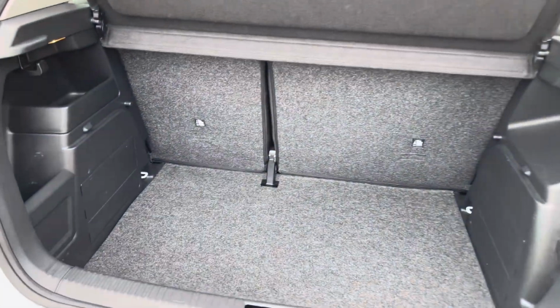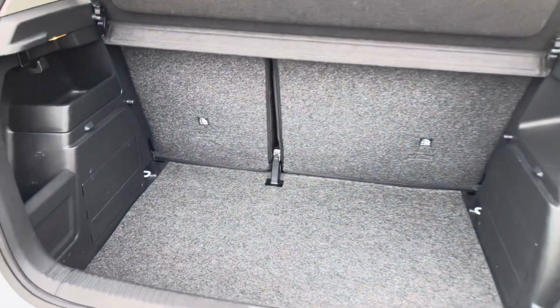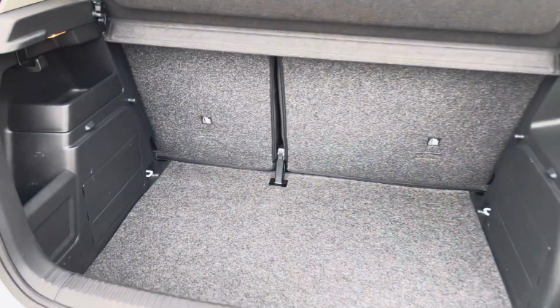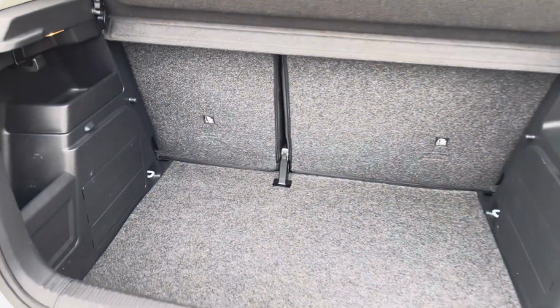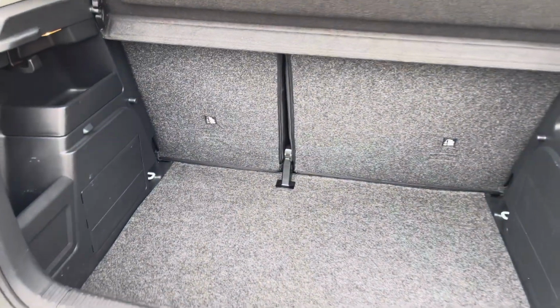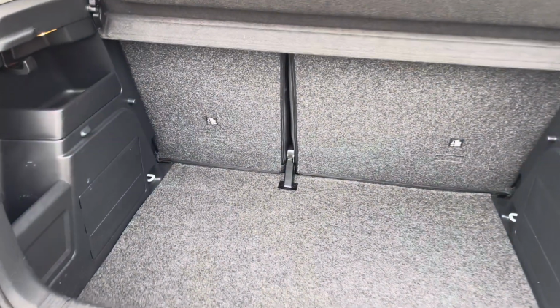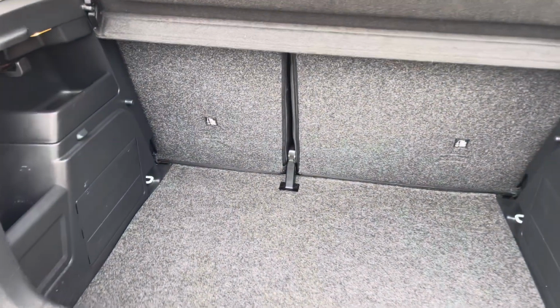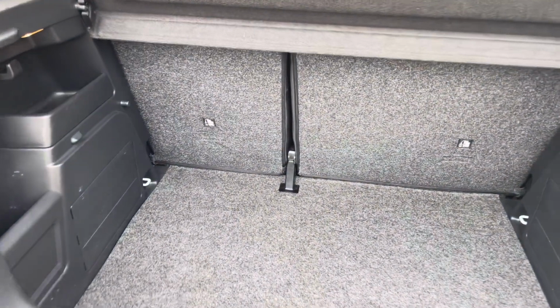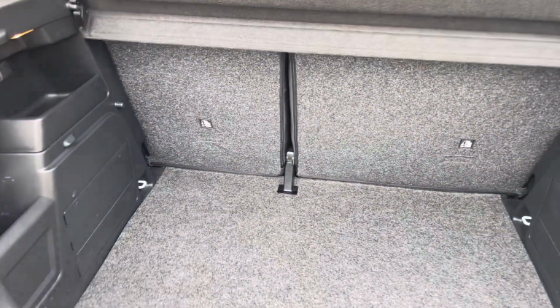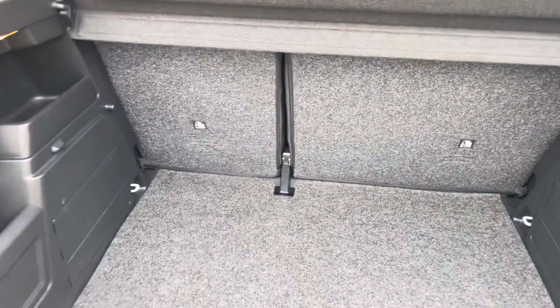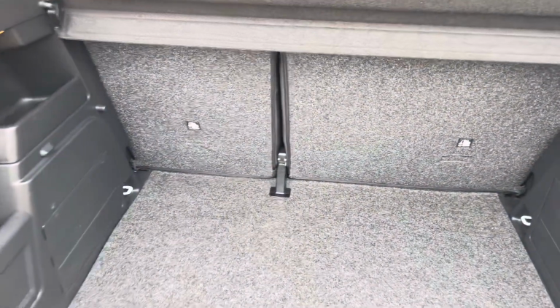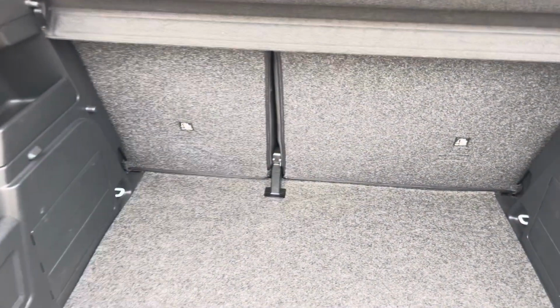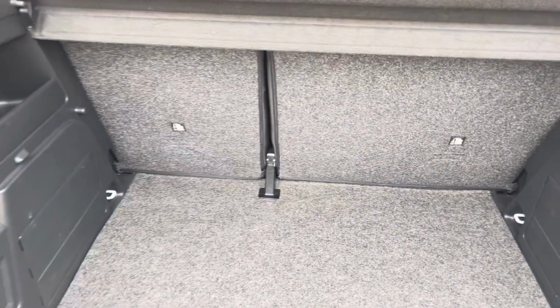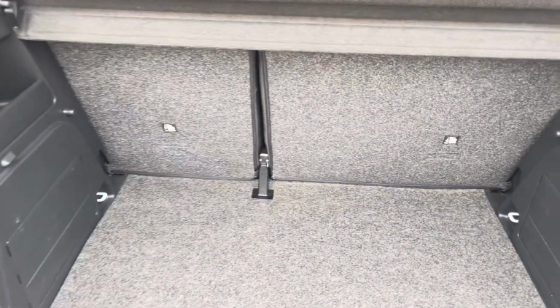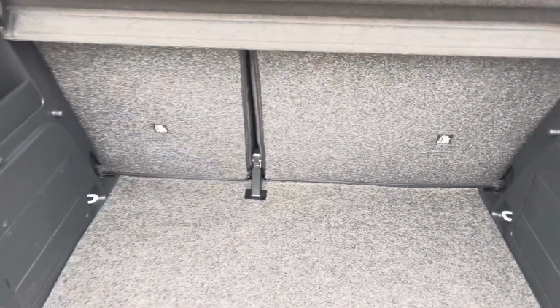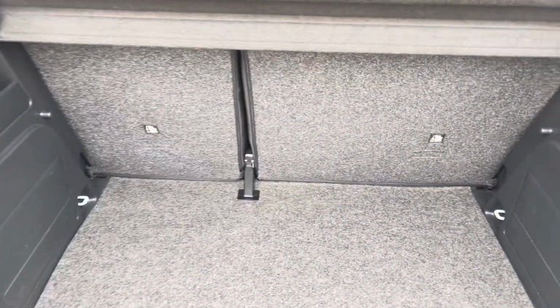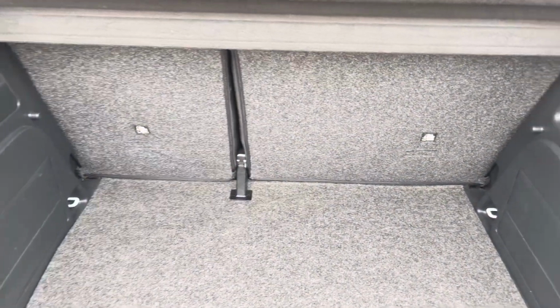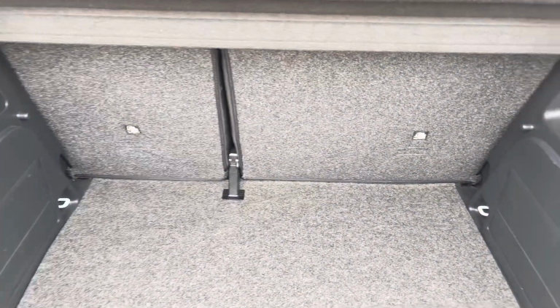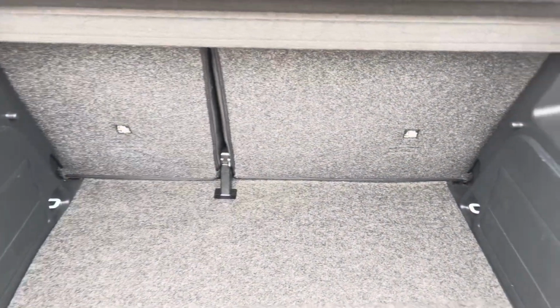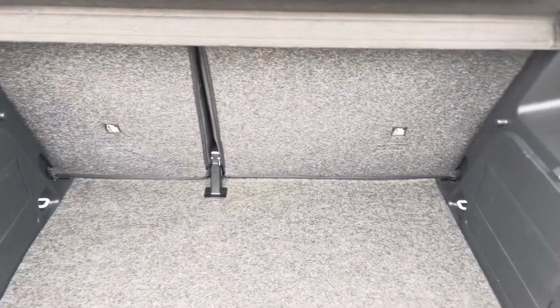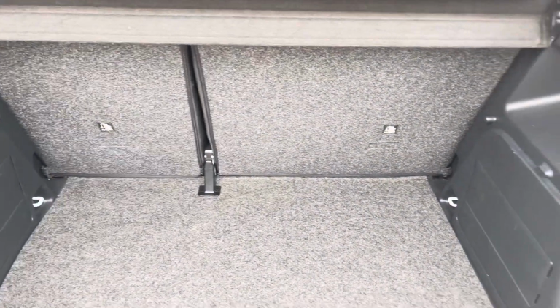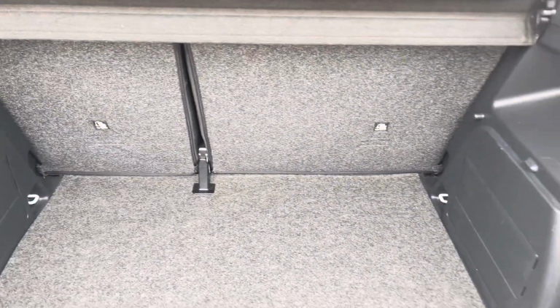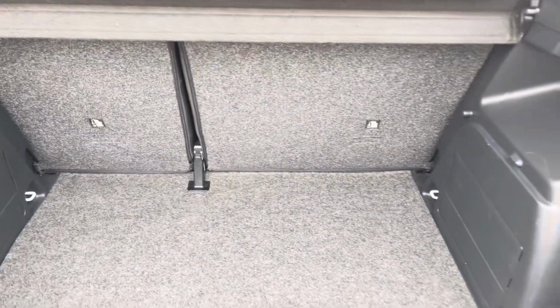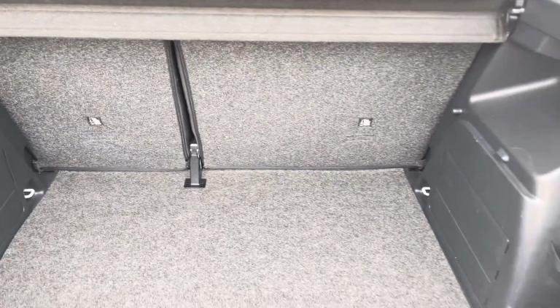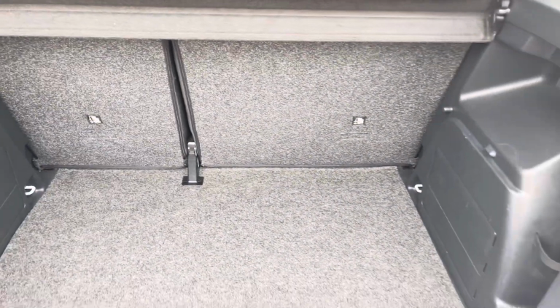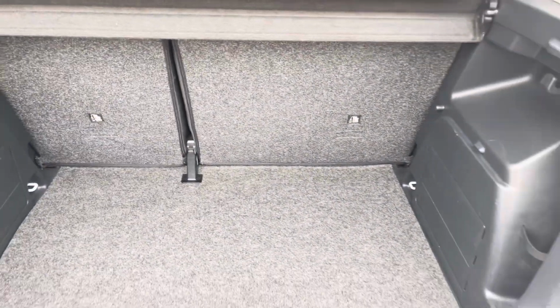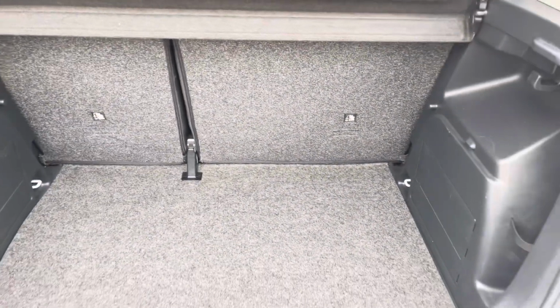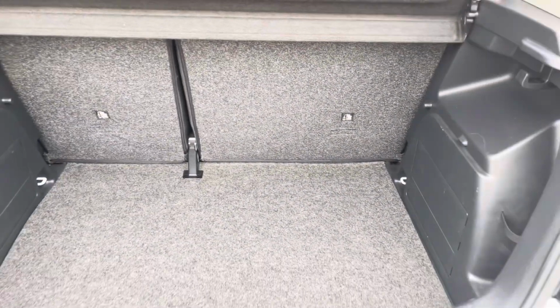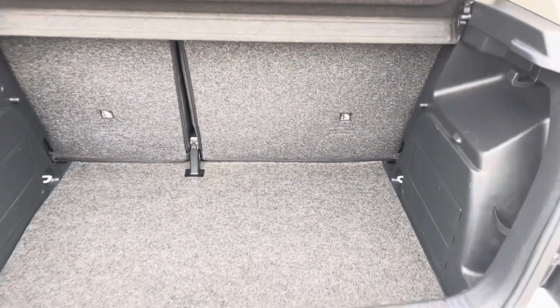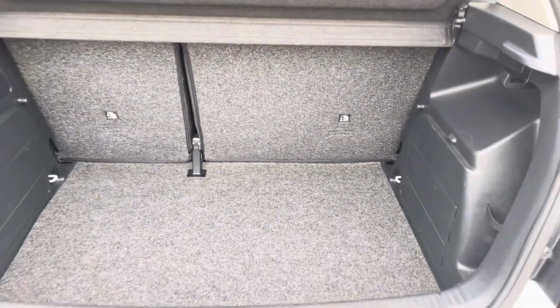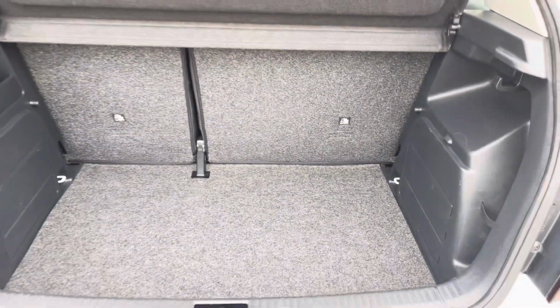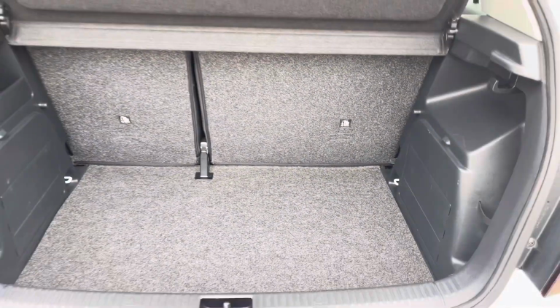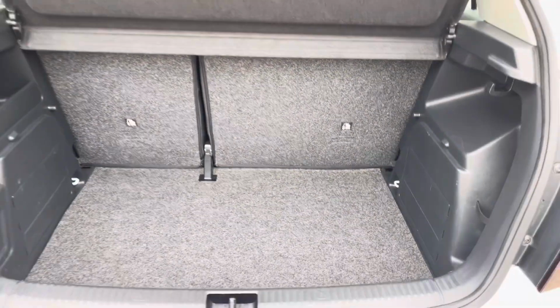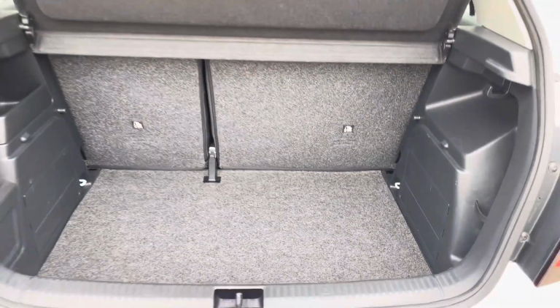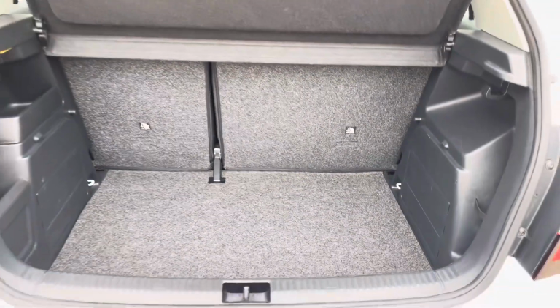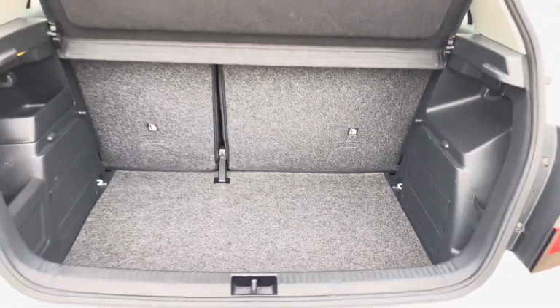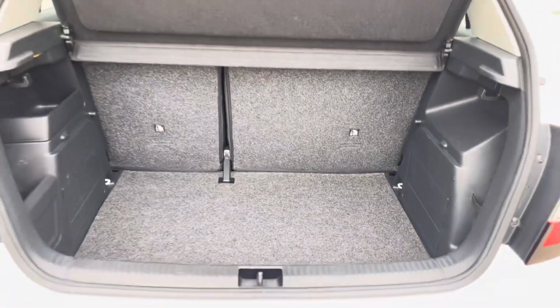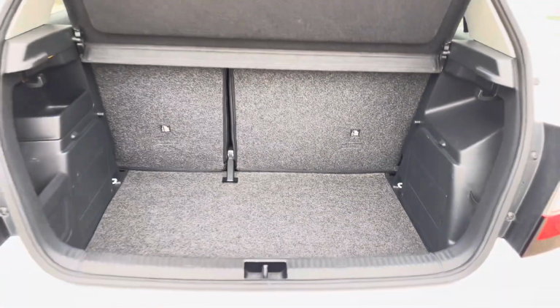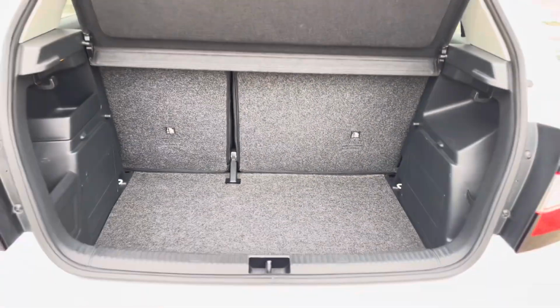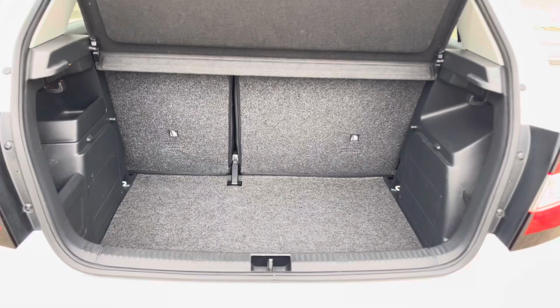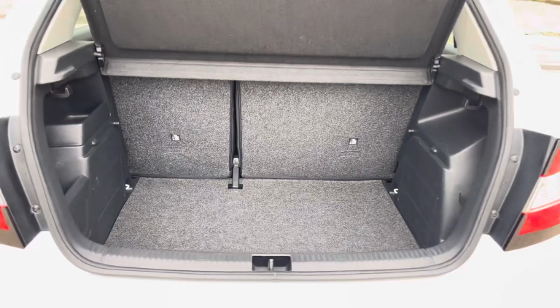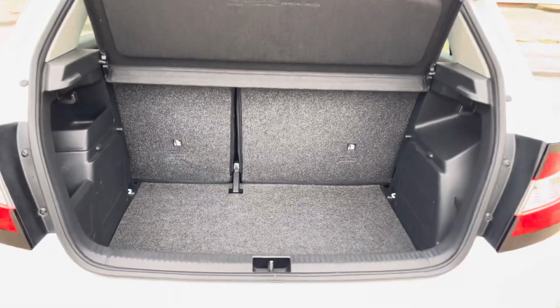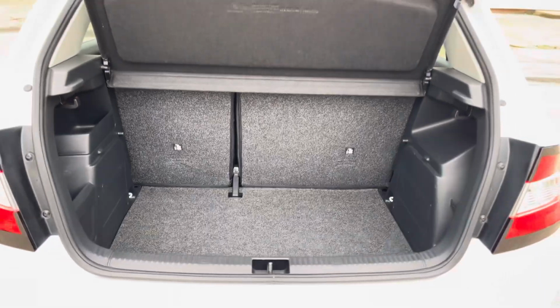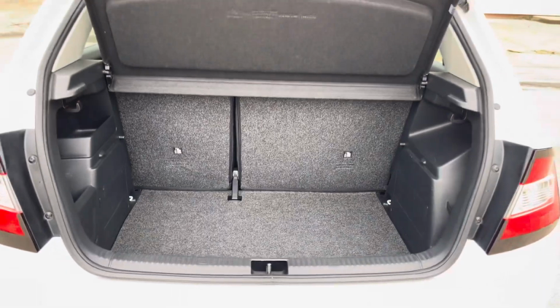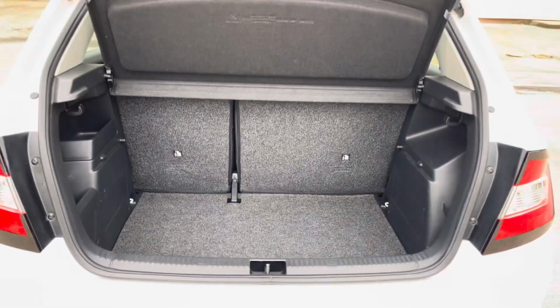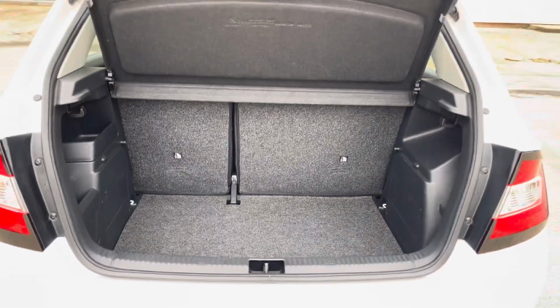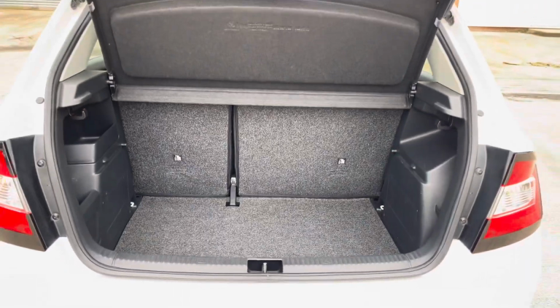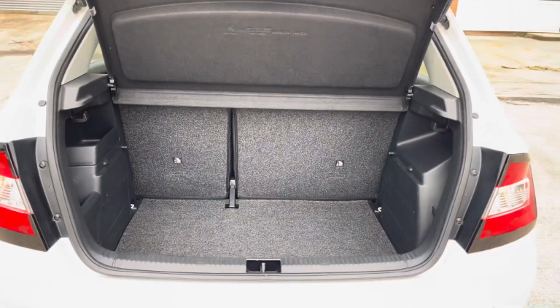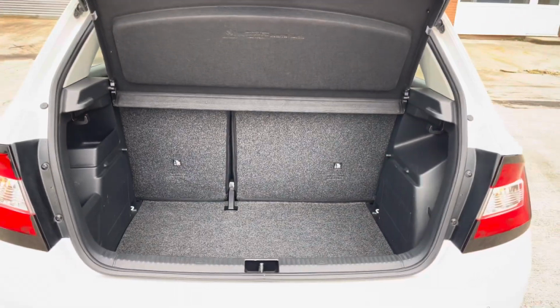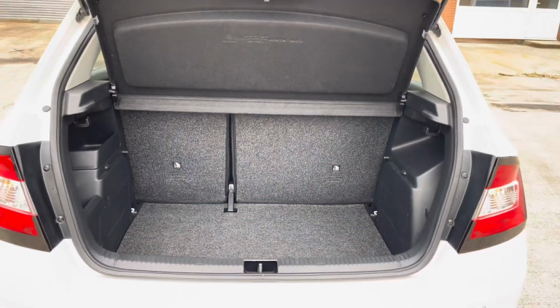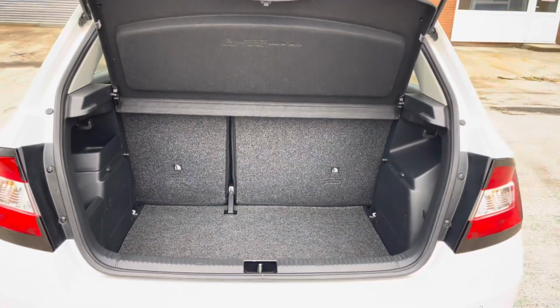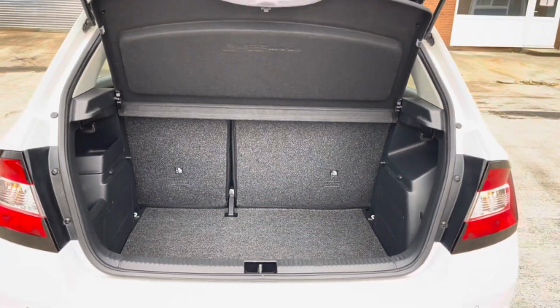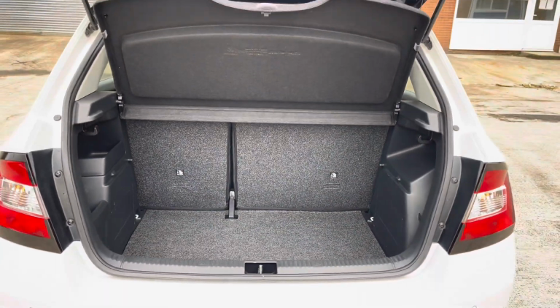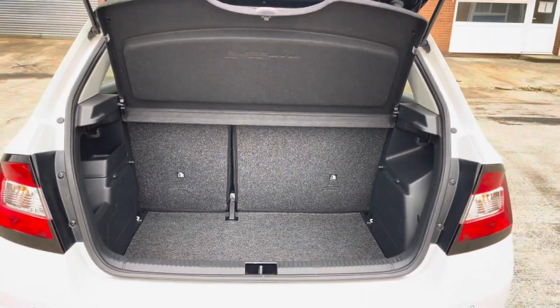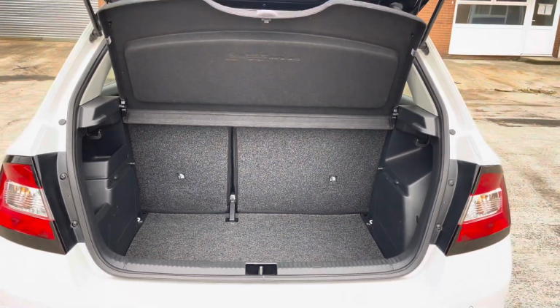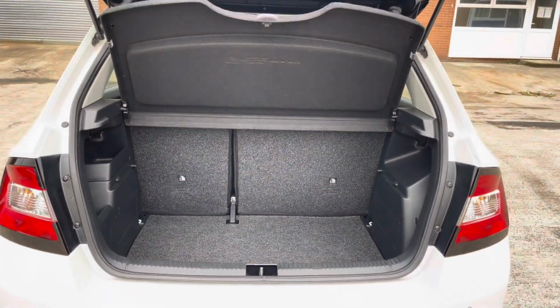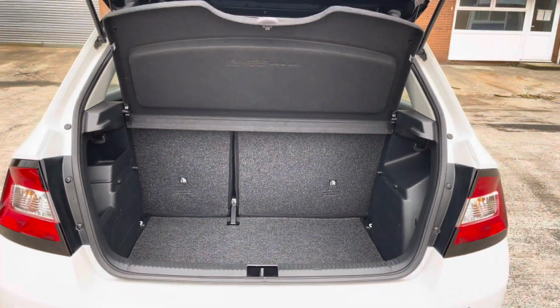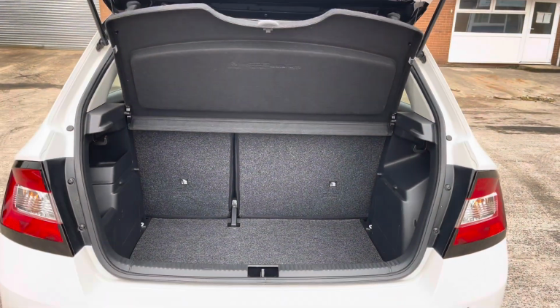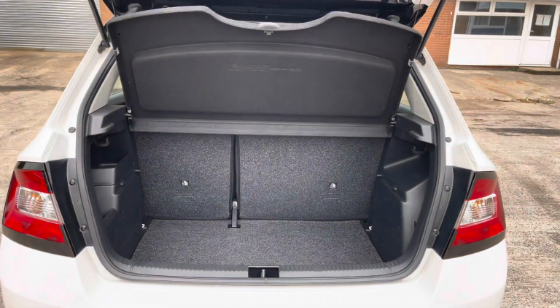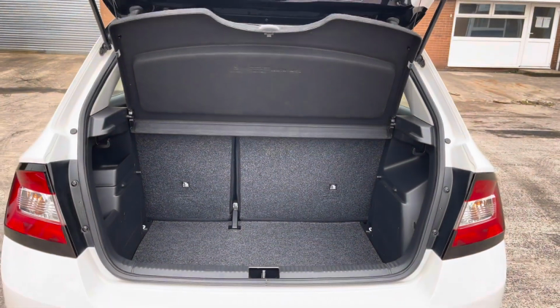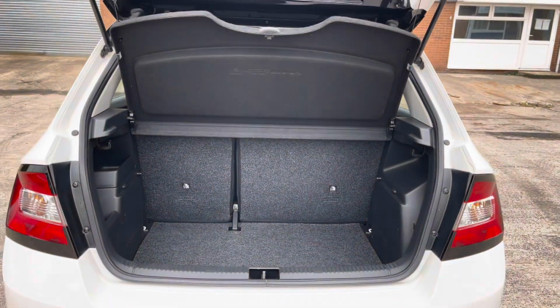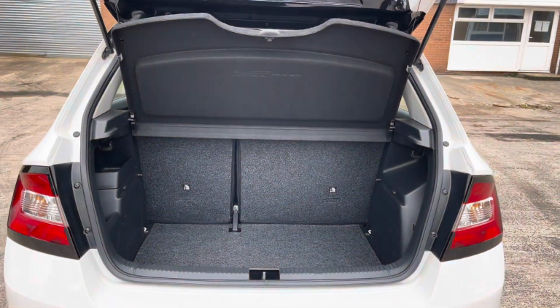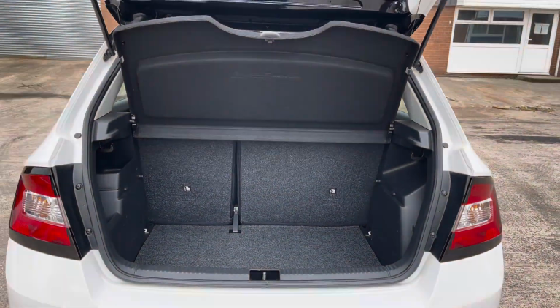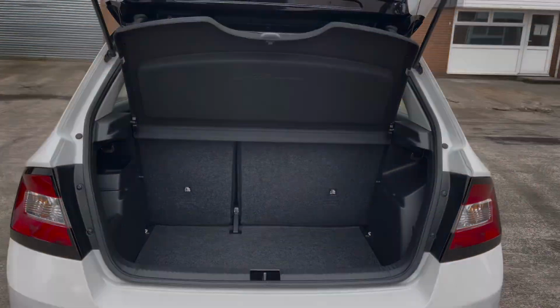Into the boot now, we can see that there is enough room for two small suitcases, plenty of room for your weekly shopping, and the rear seats are fully foldable.